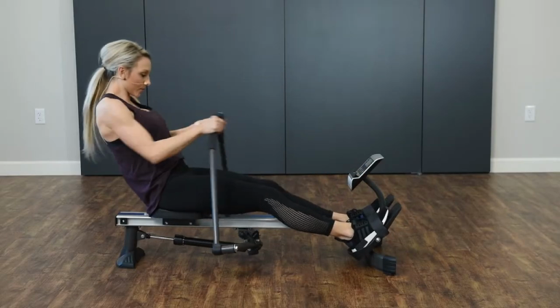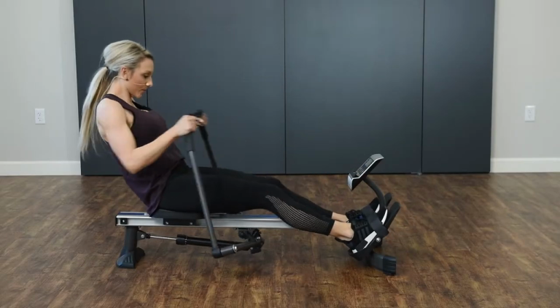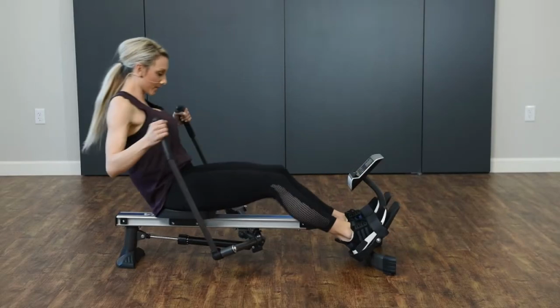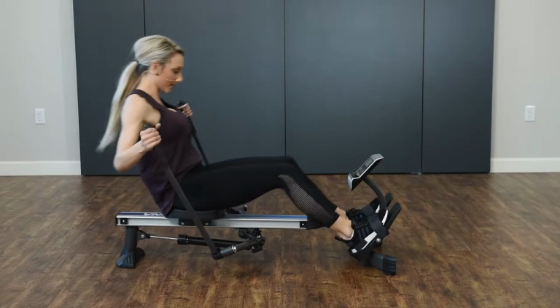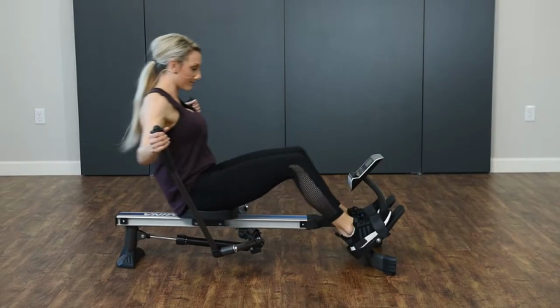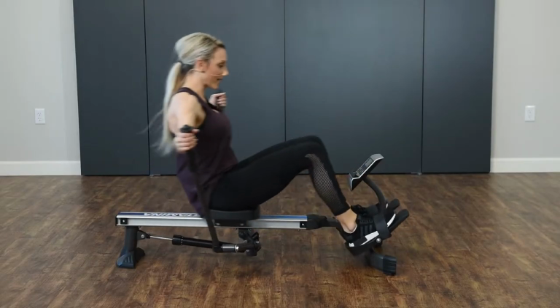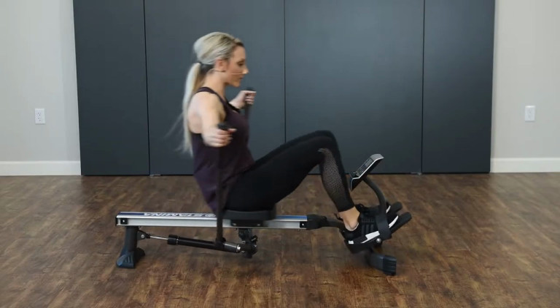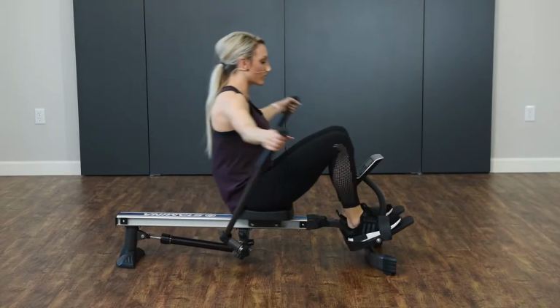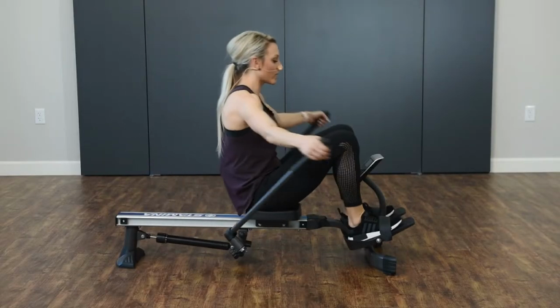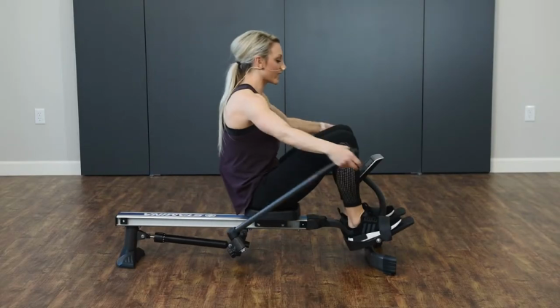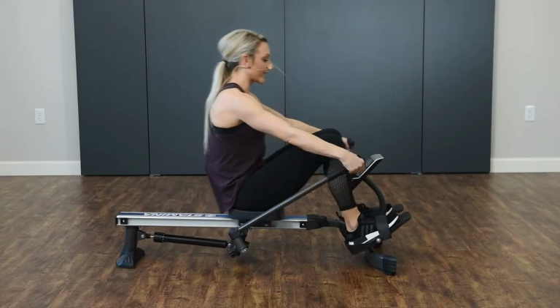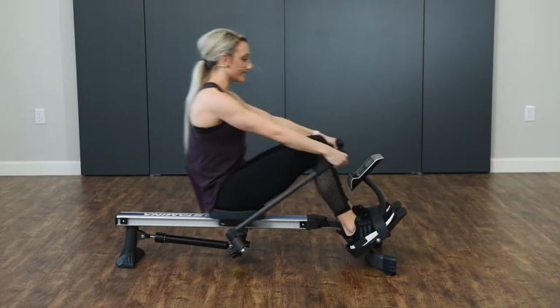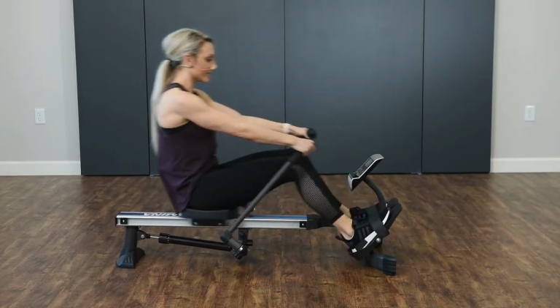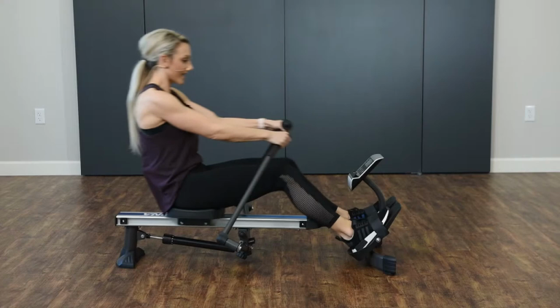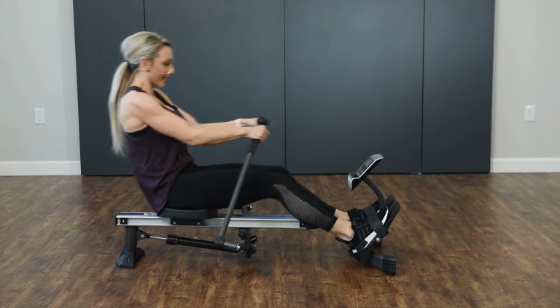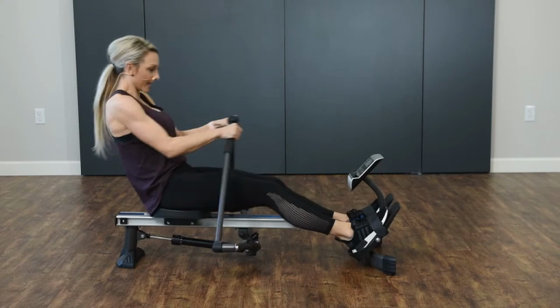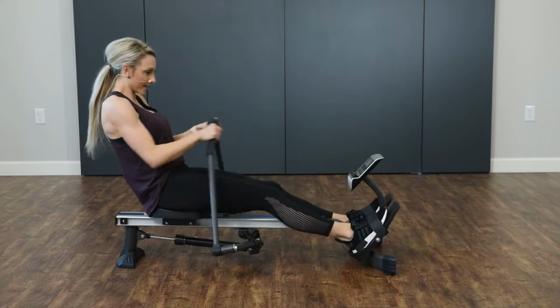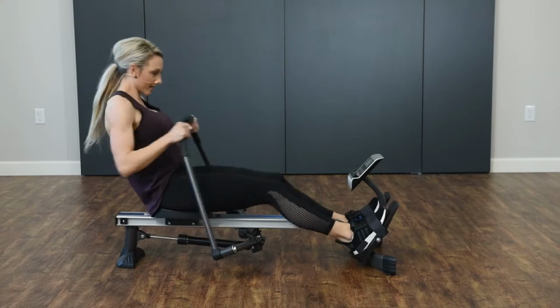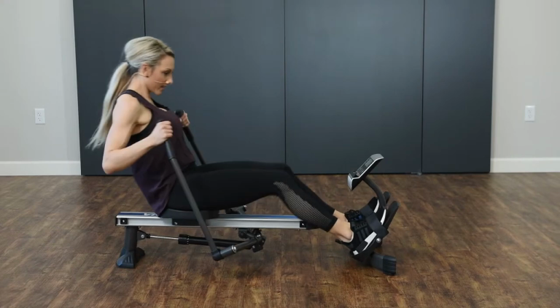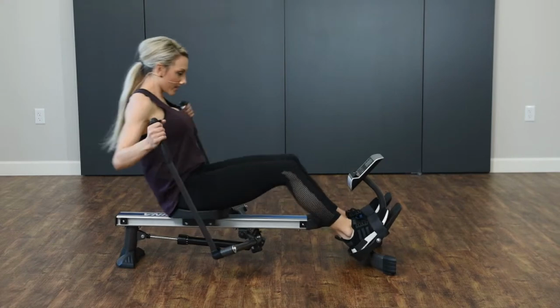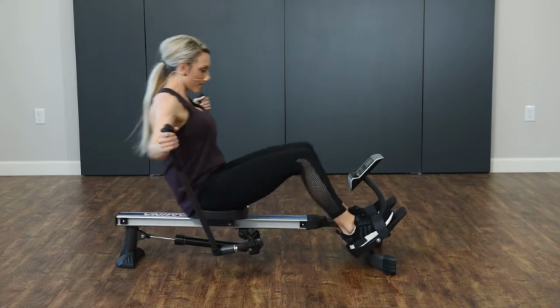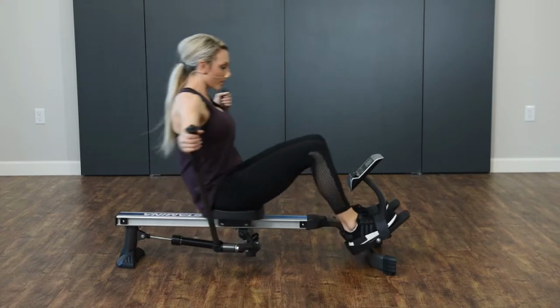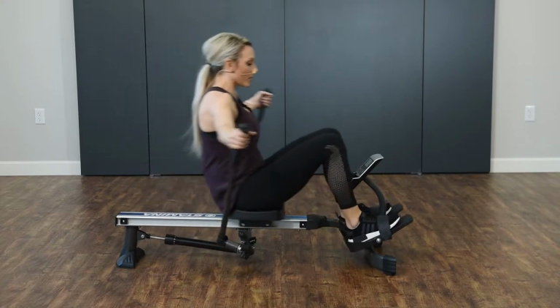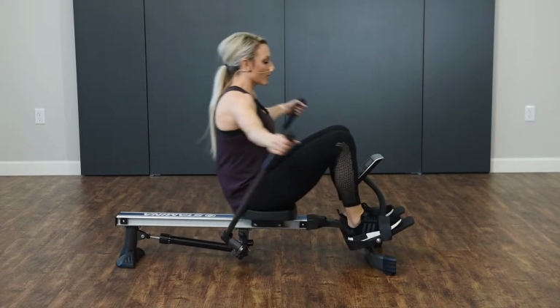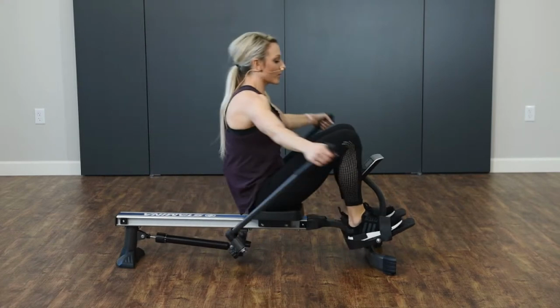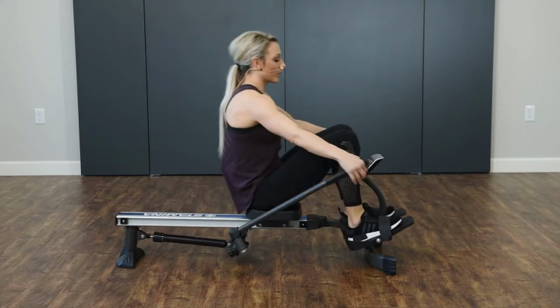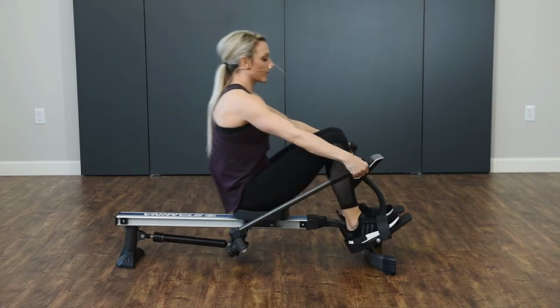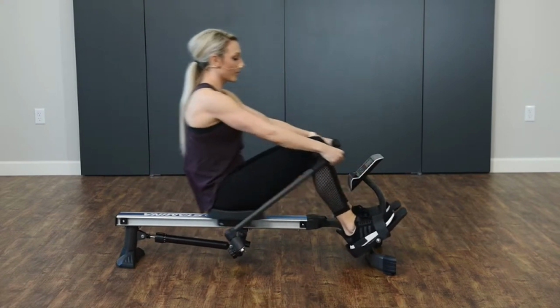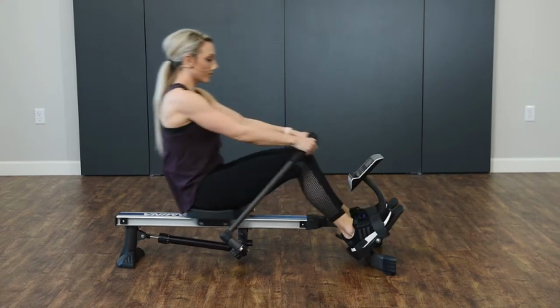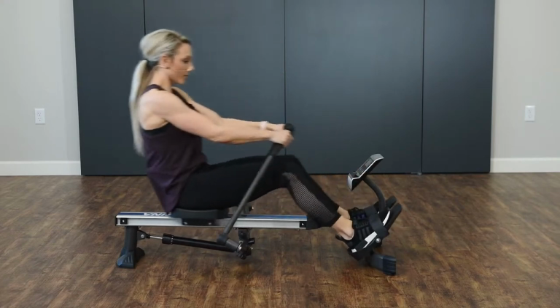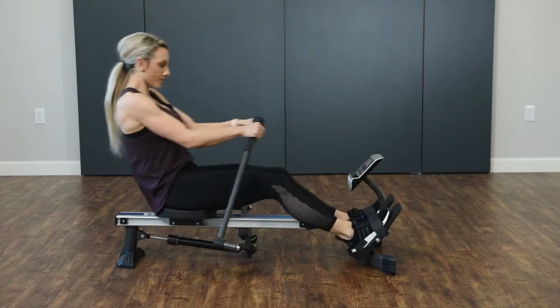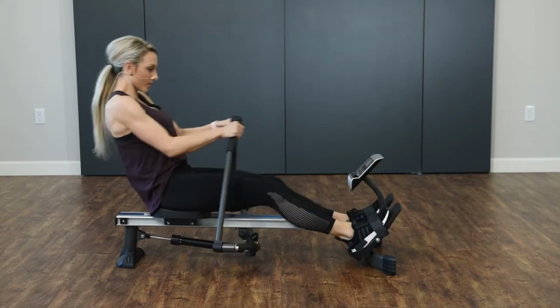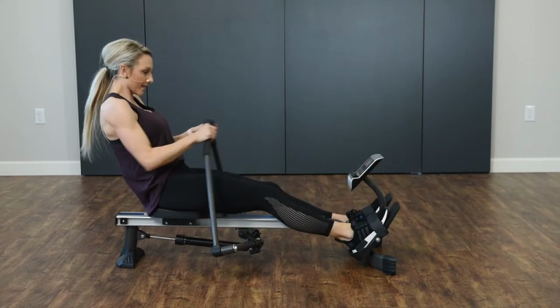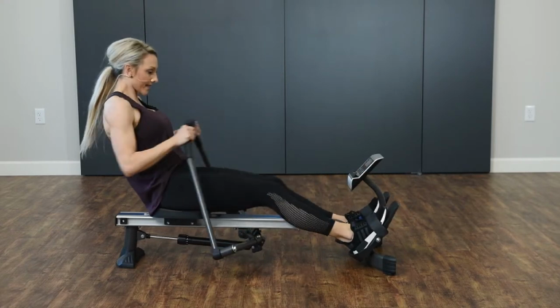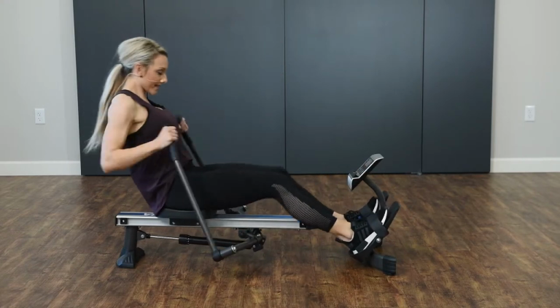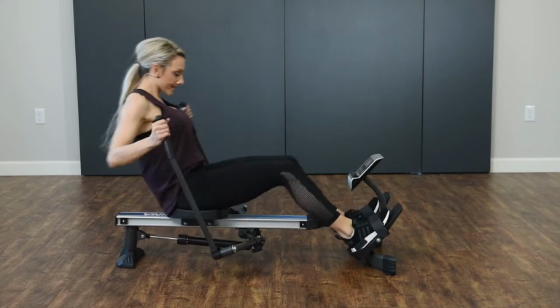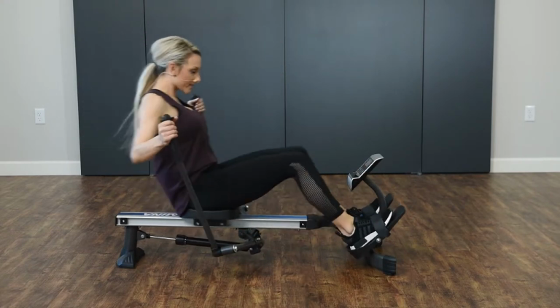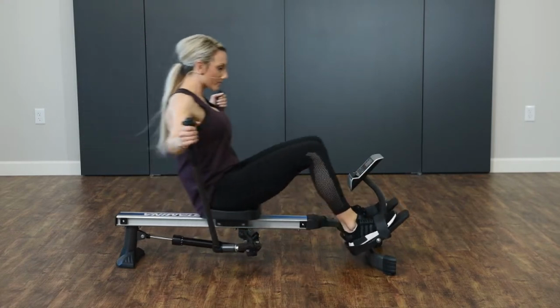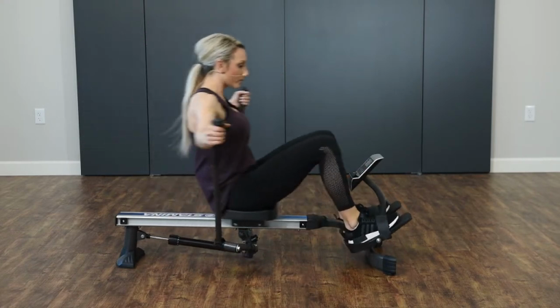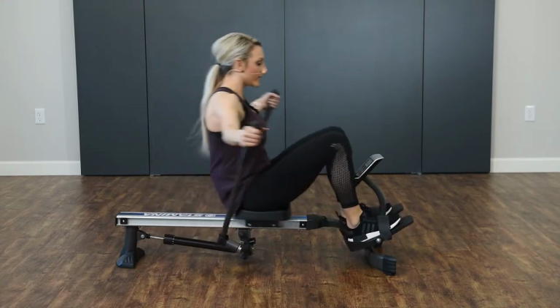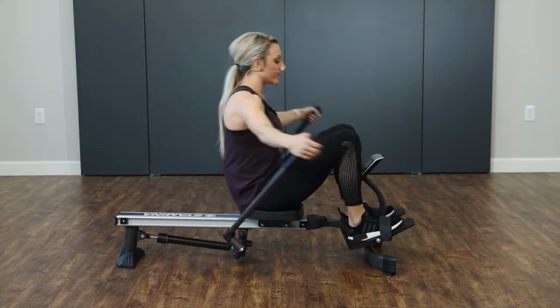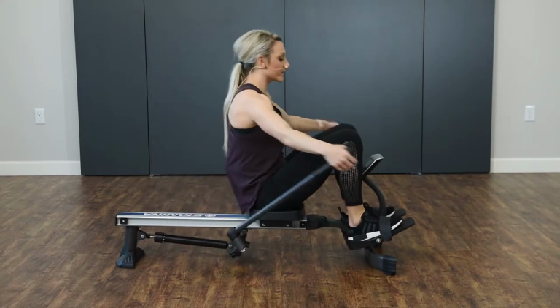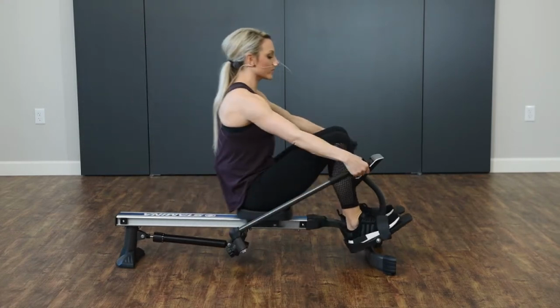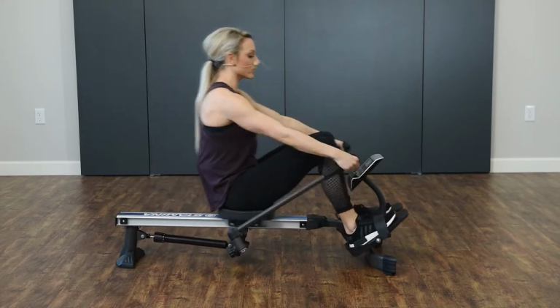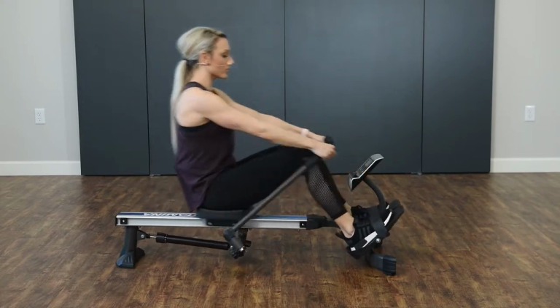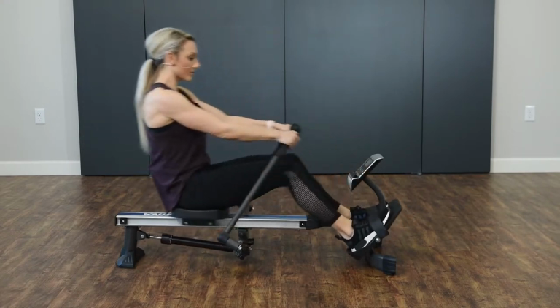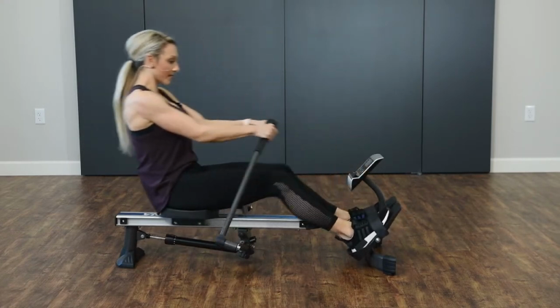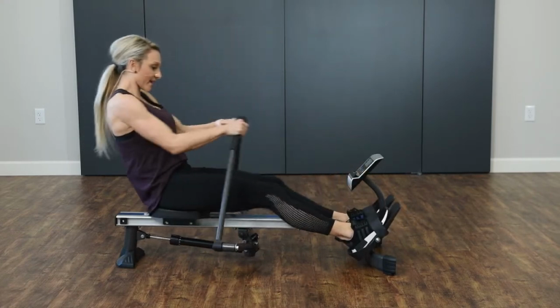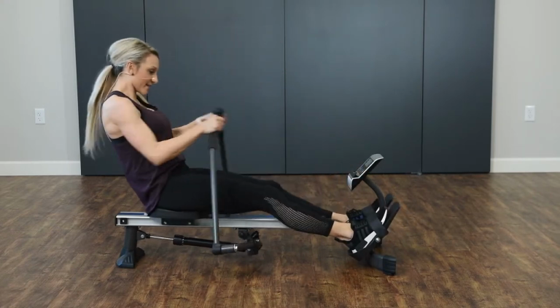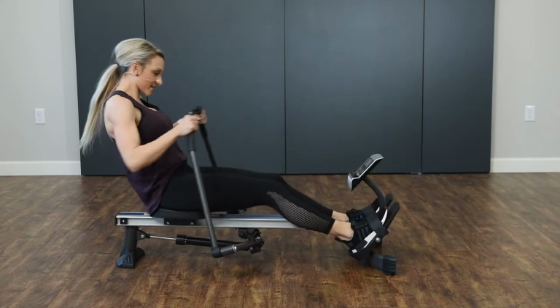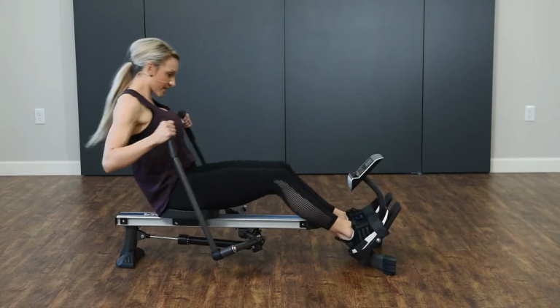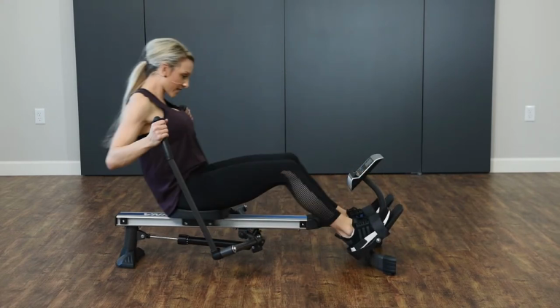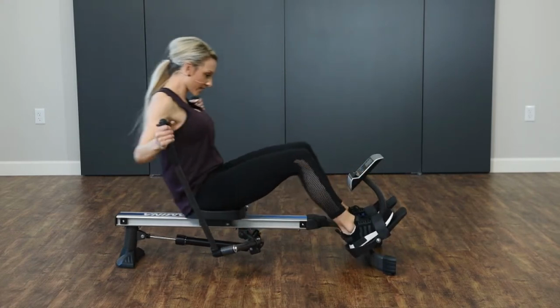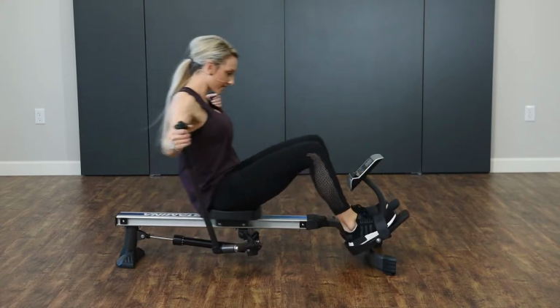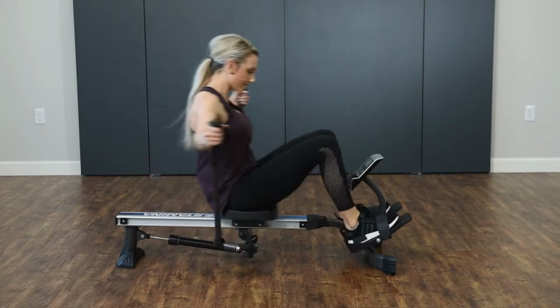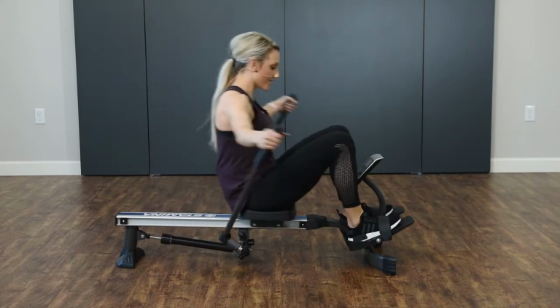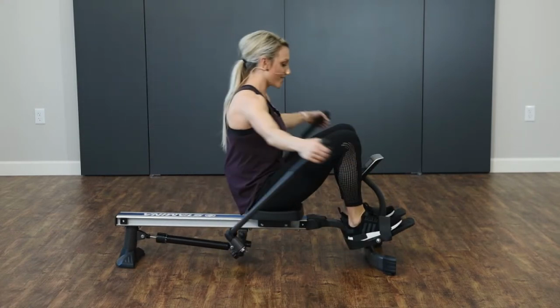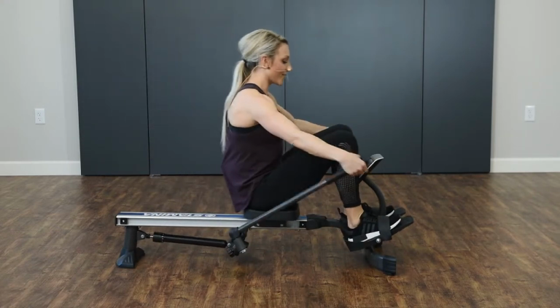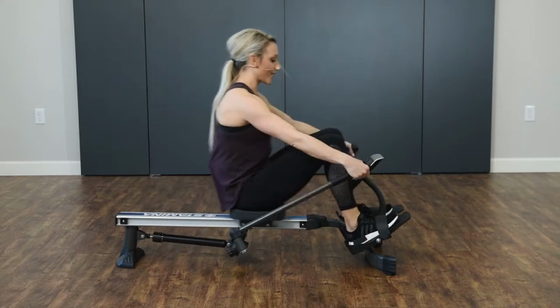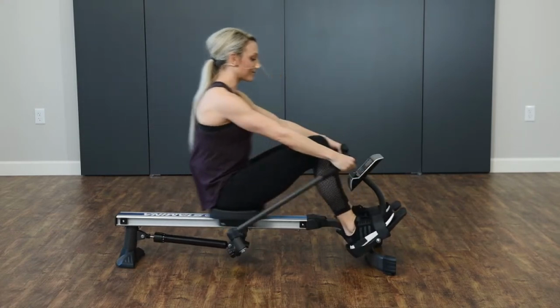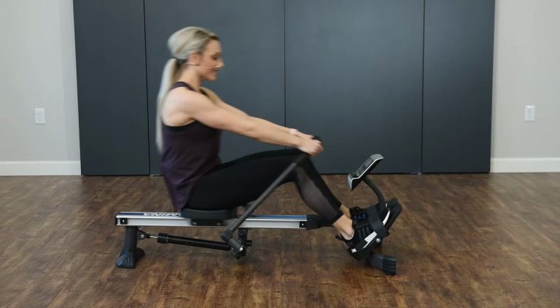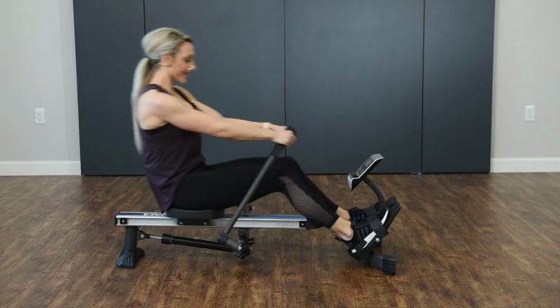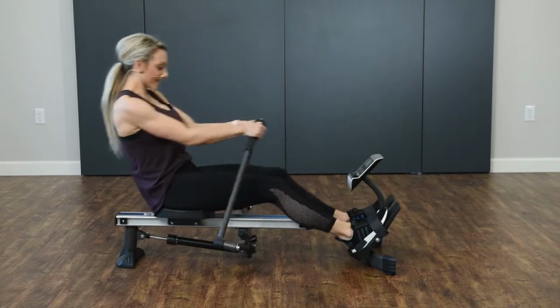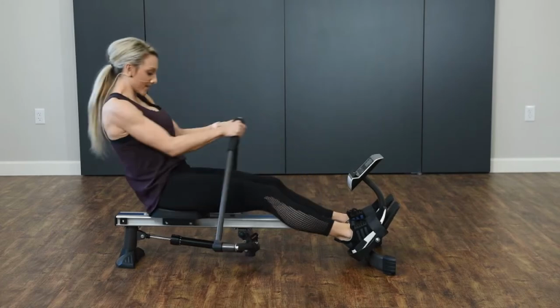Keep that core nice and tight. Squeeze those shoulder blades — we're almost there.